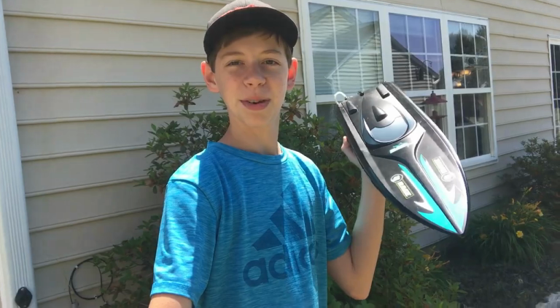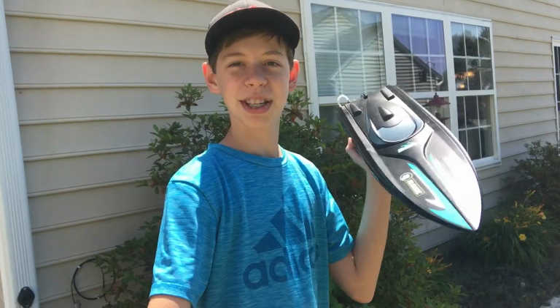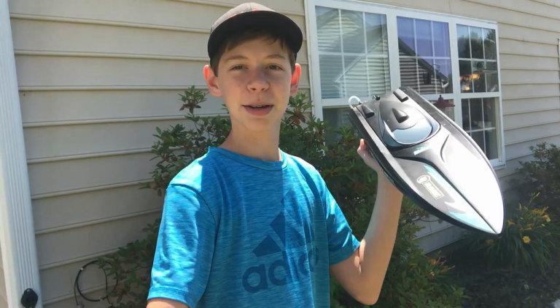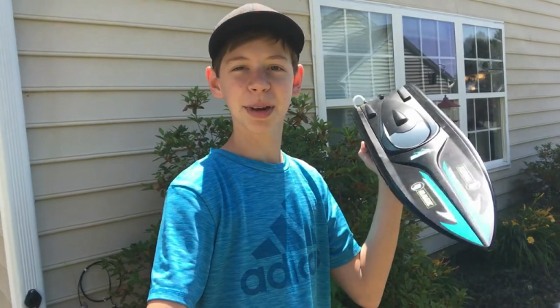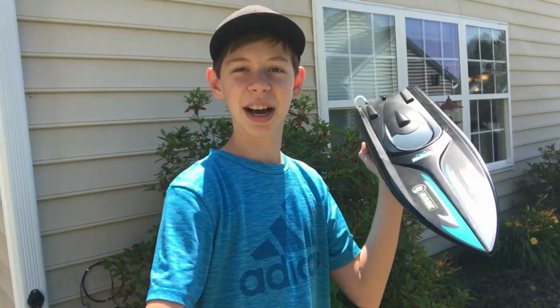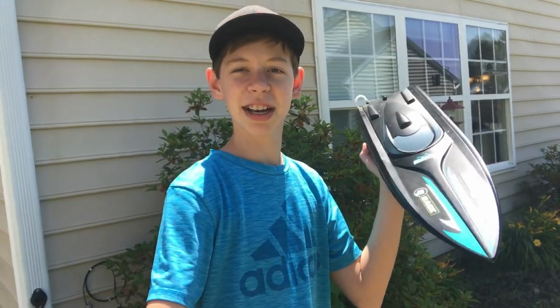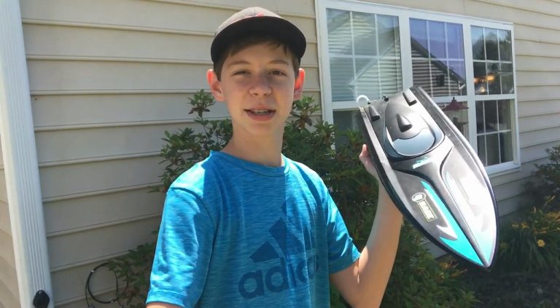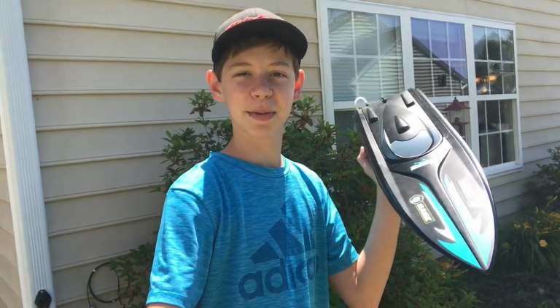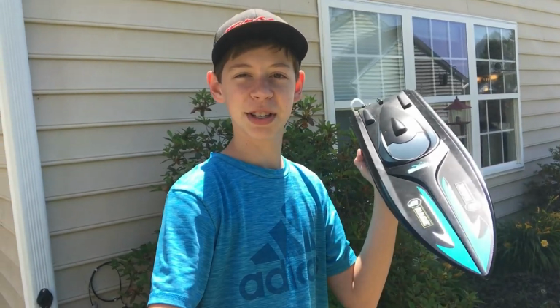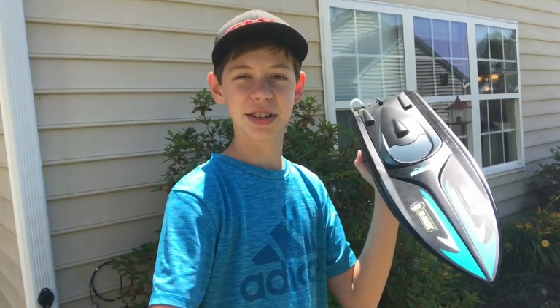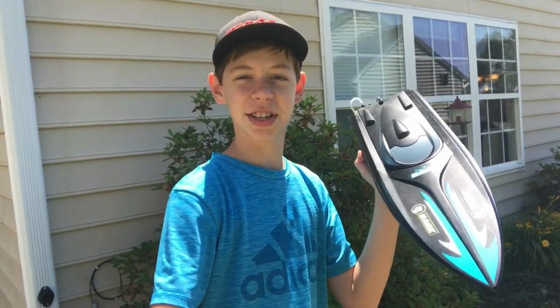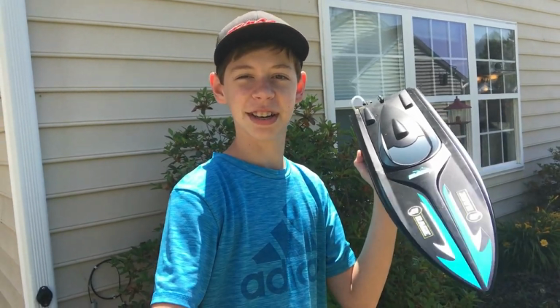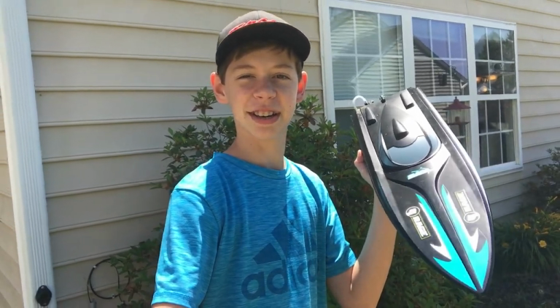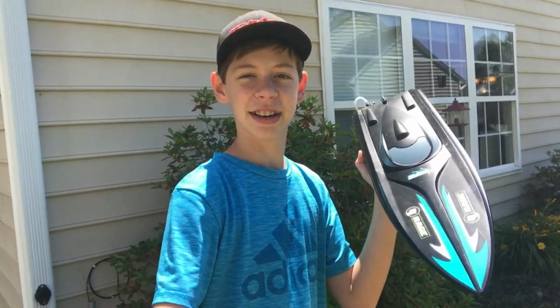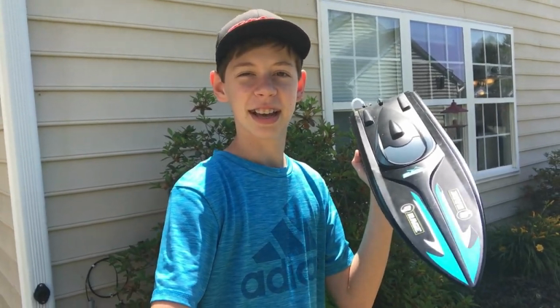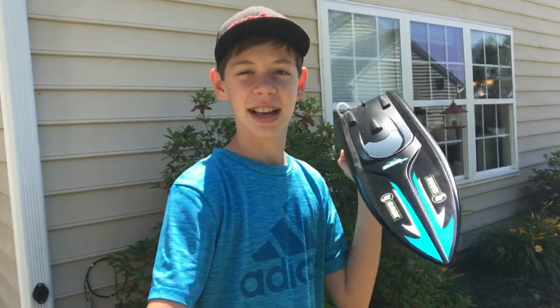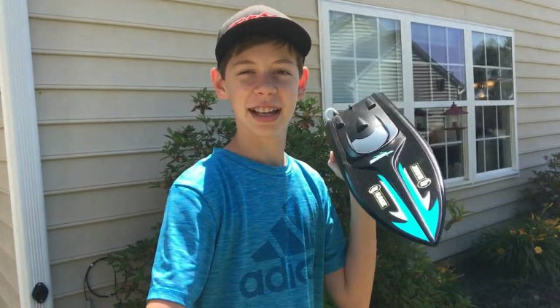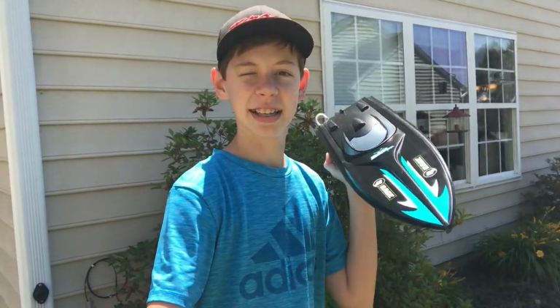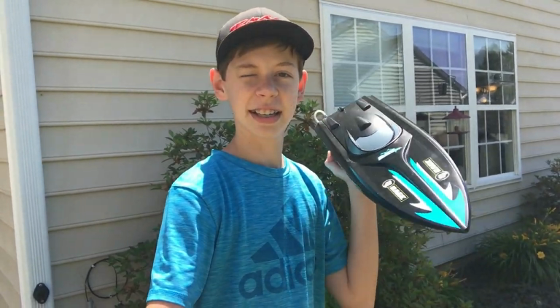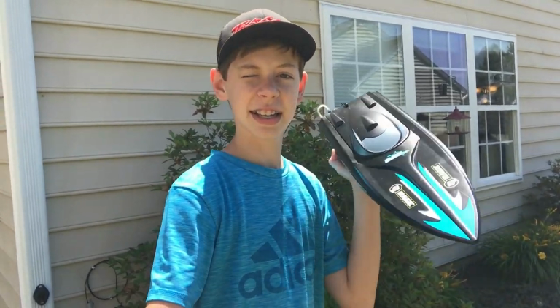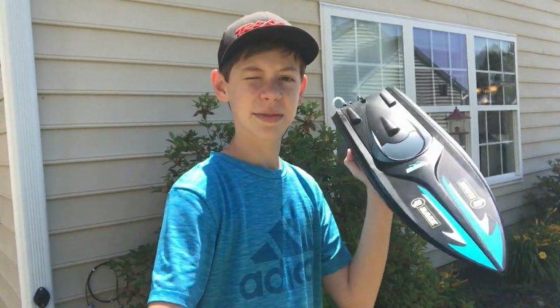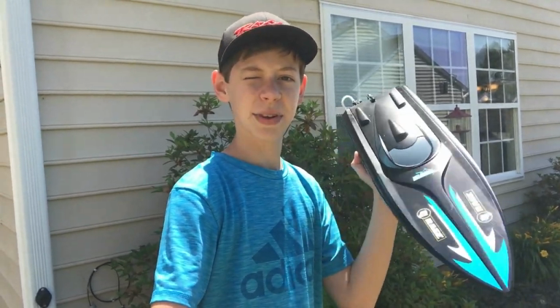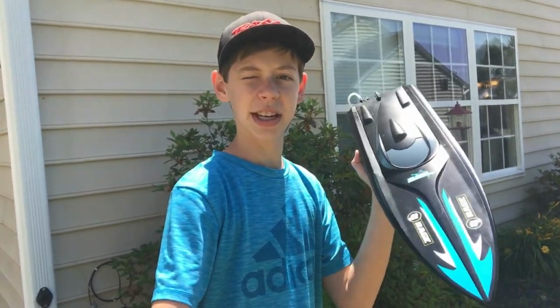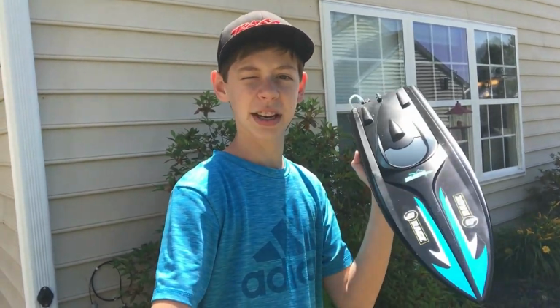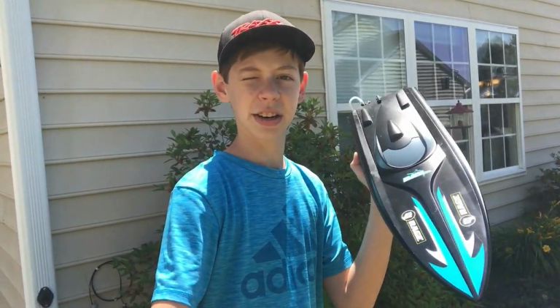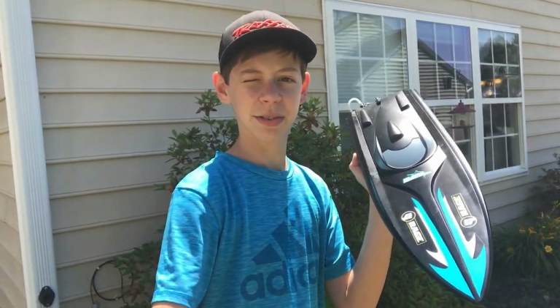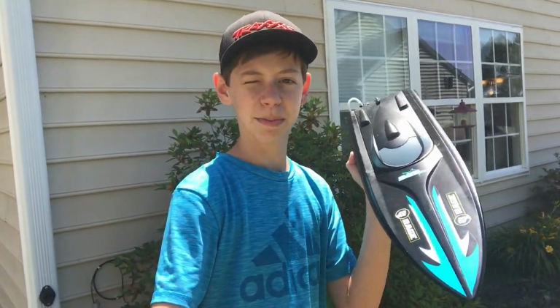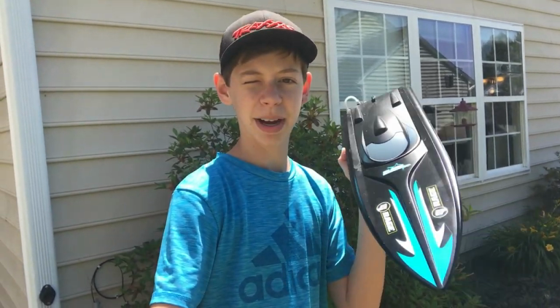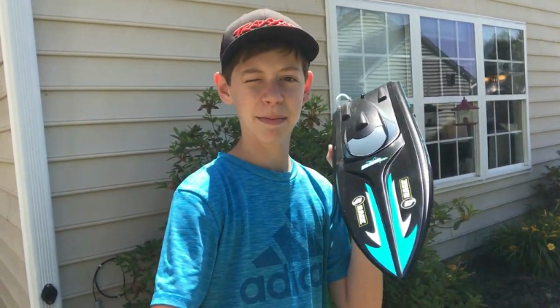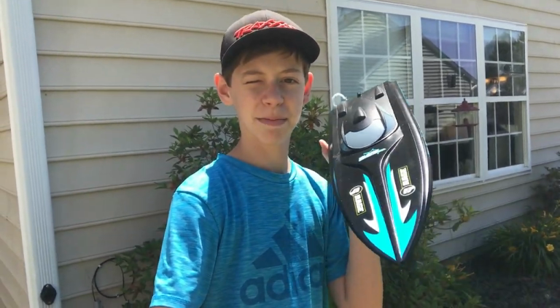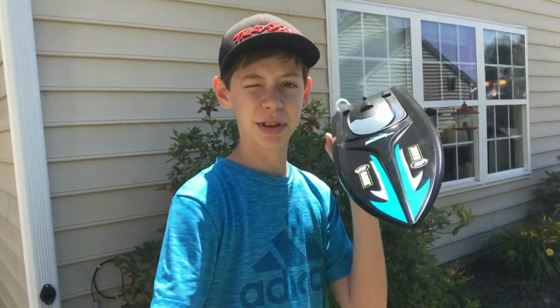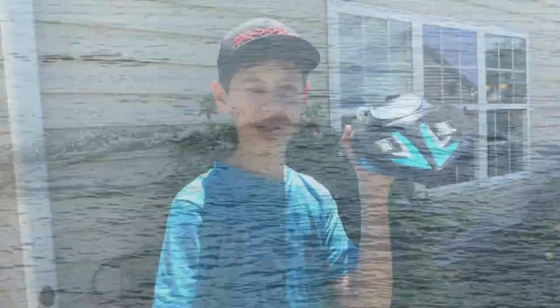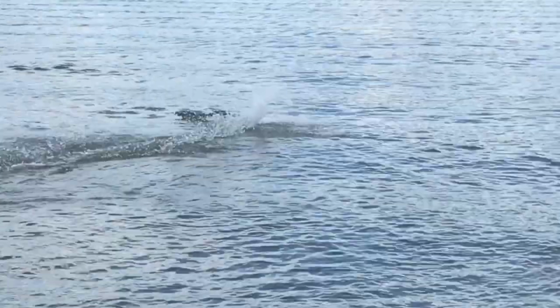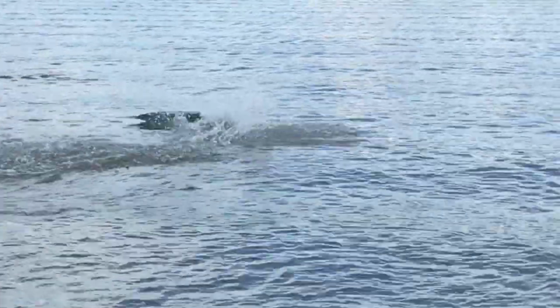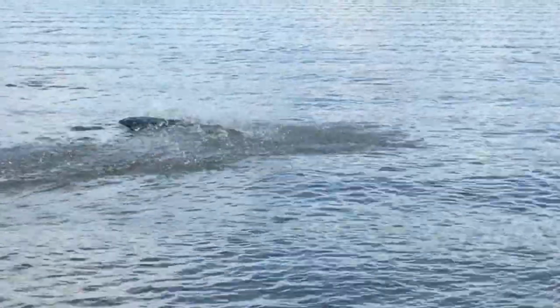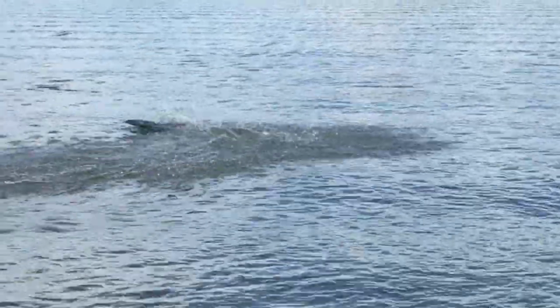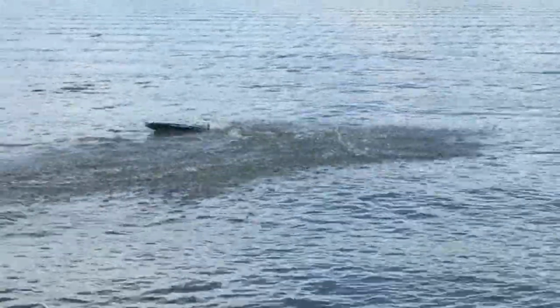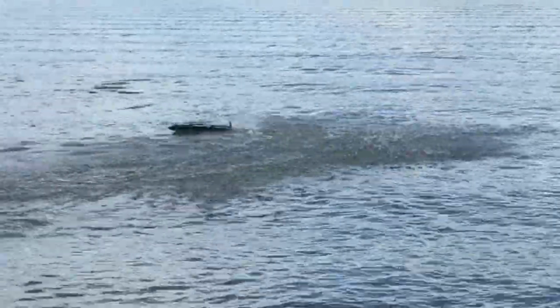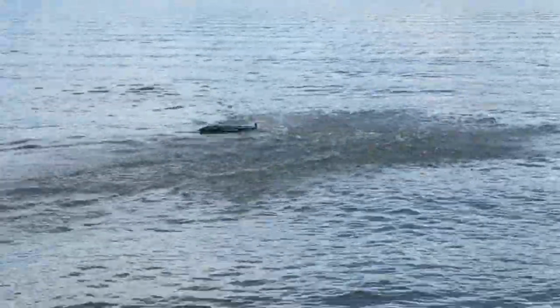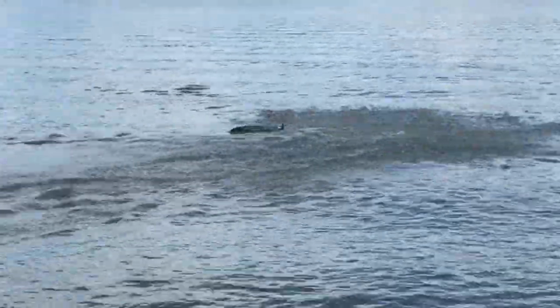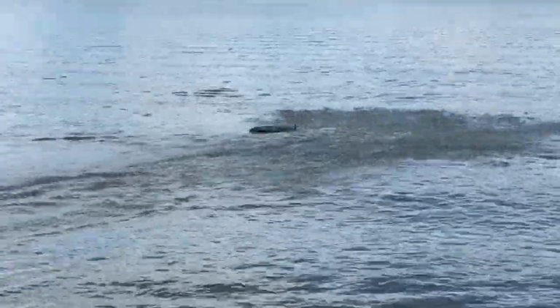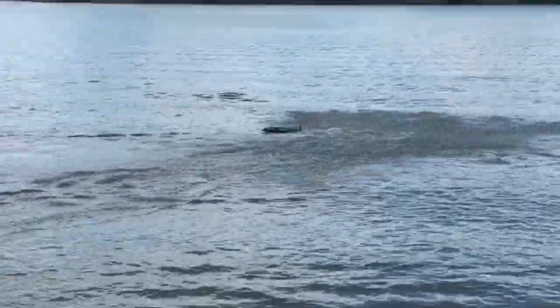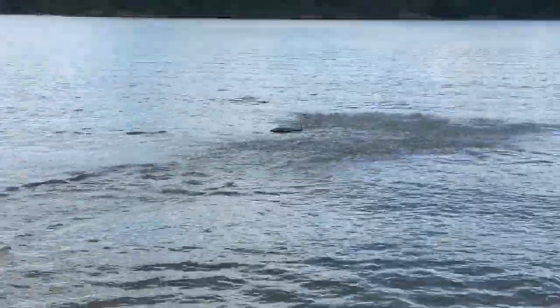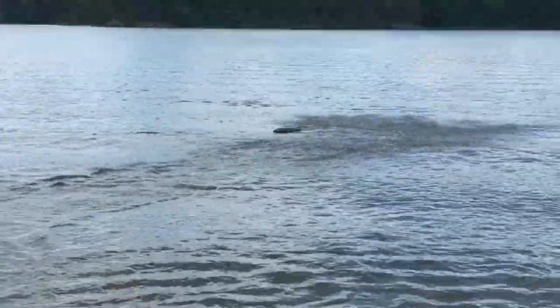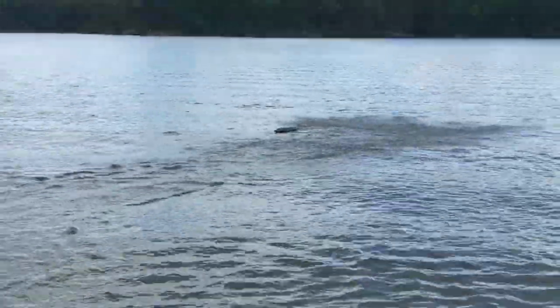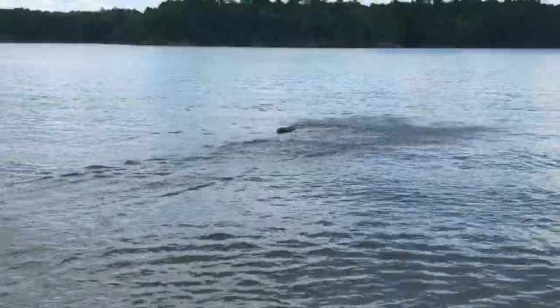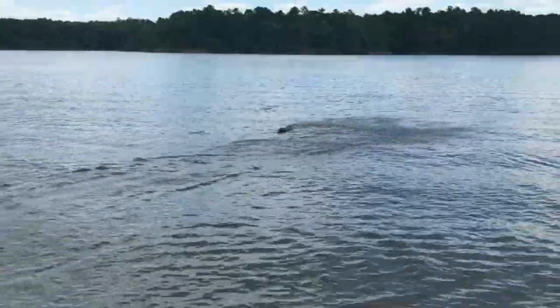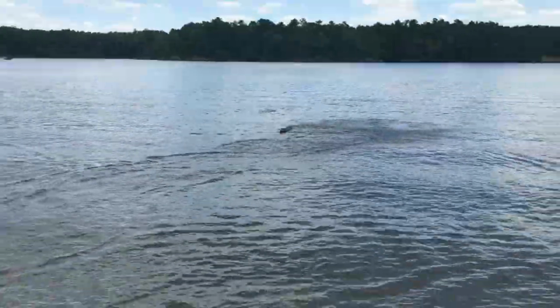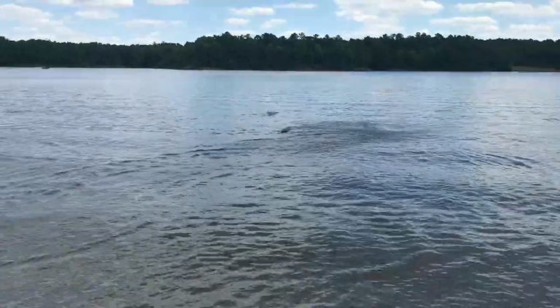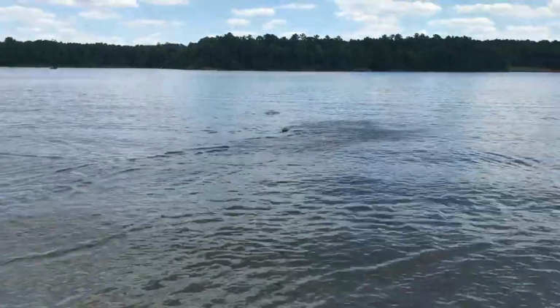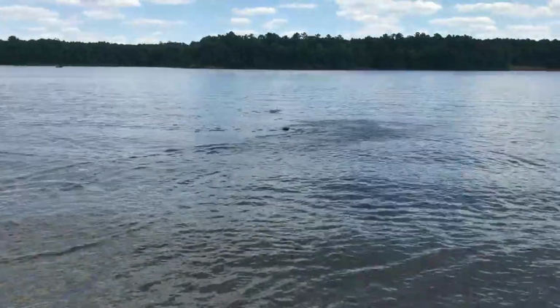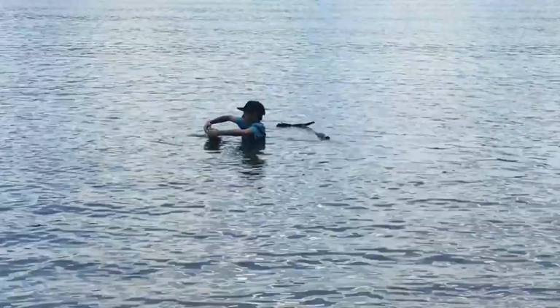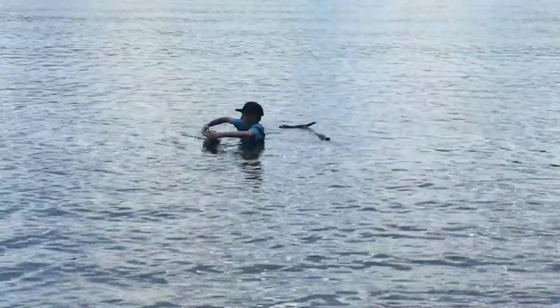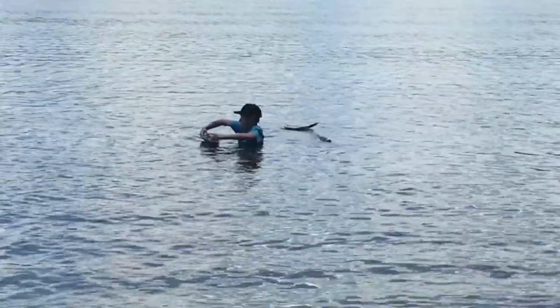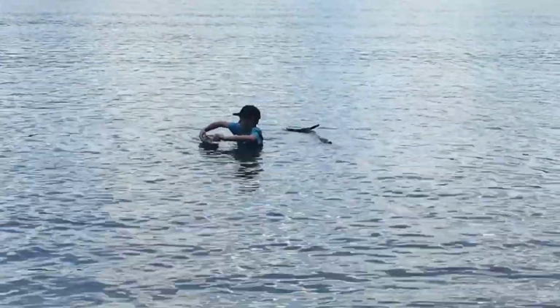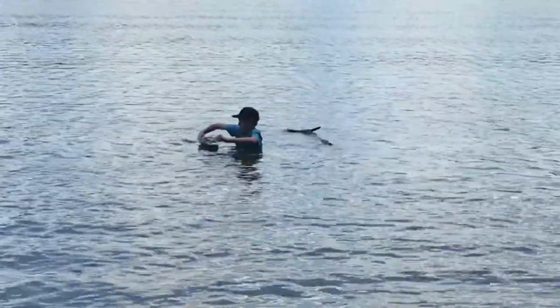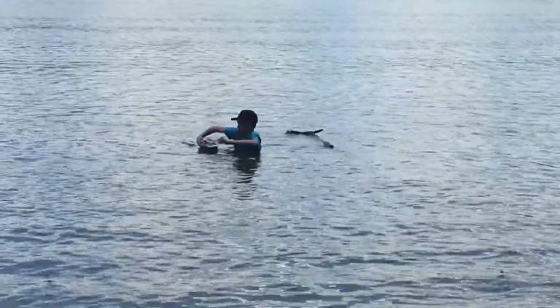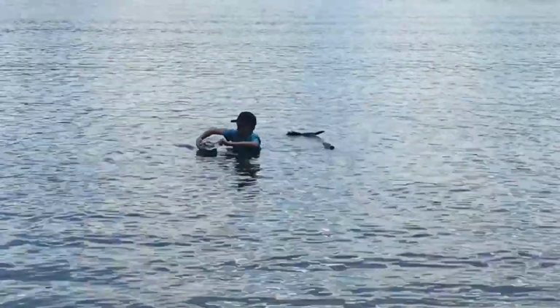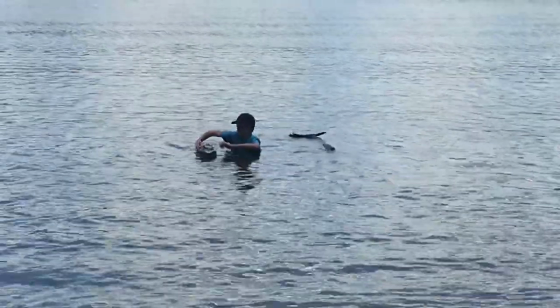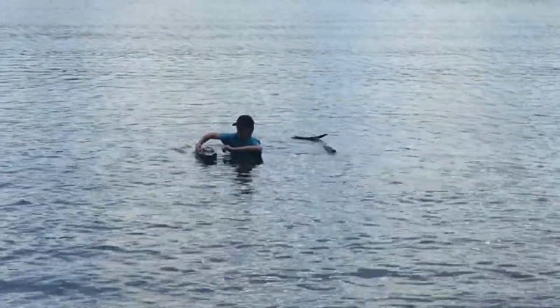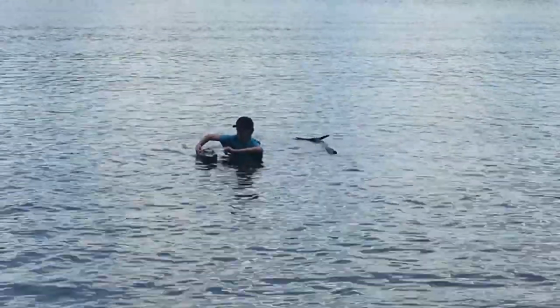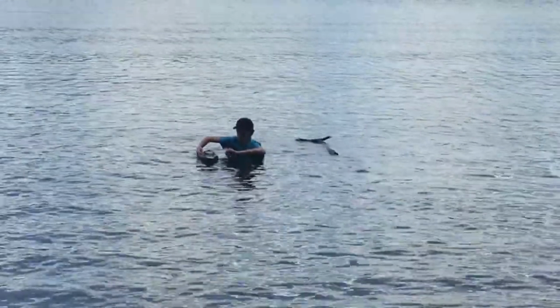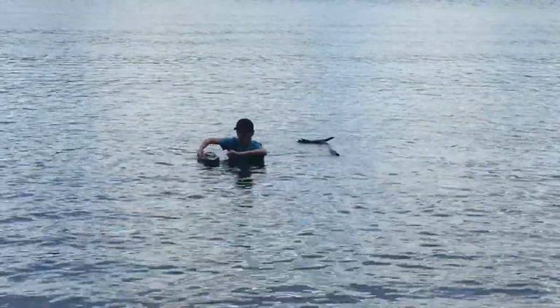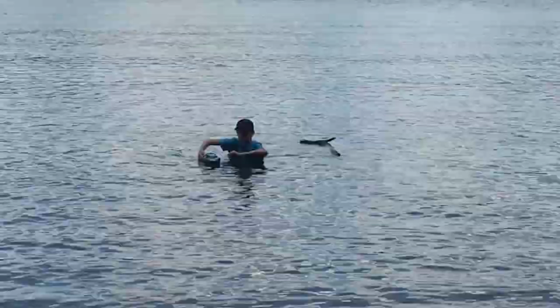What's up guys, Speedsters here. In this video my new RC boat ends up capsized and we're going to see what I have to do.